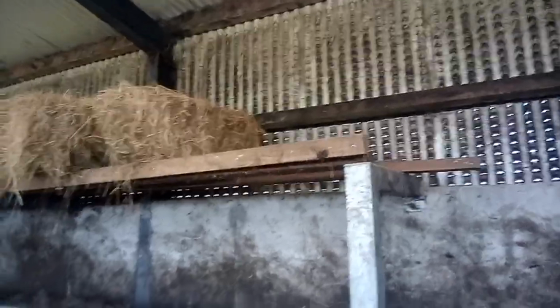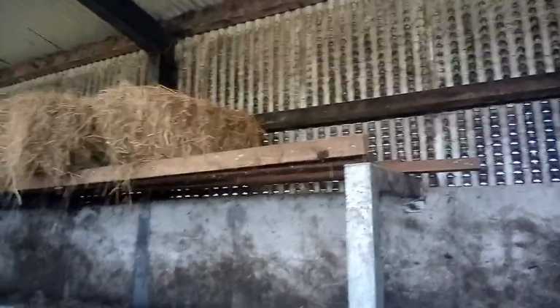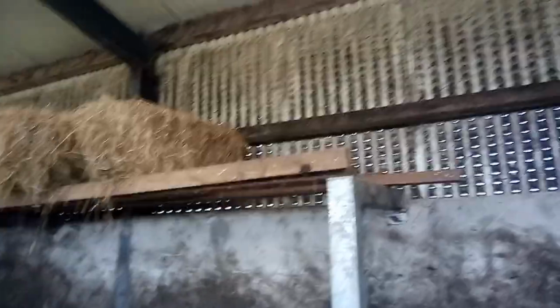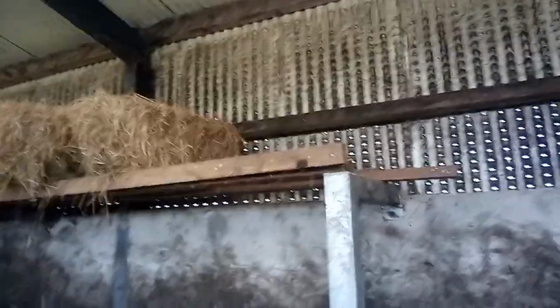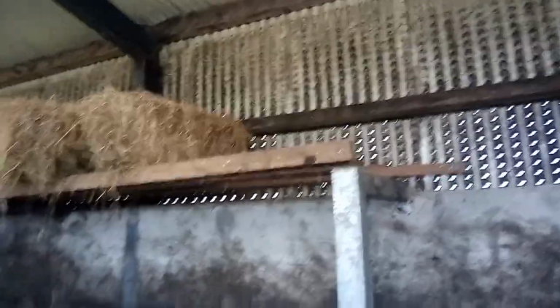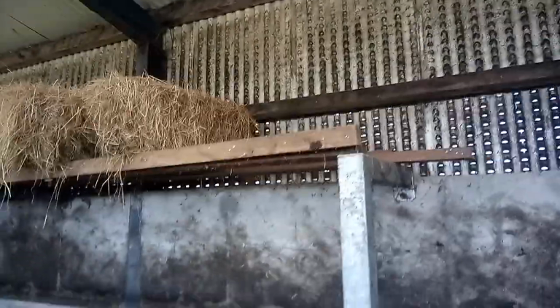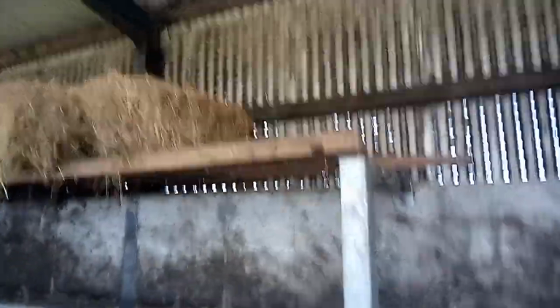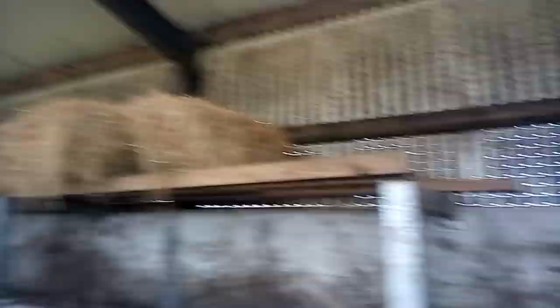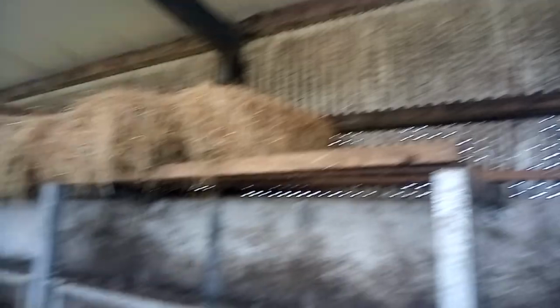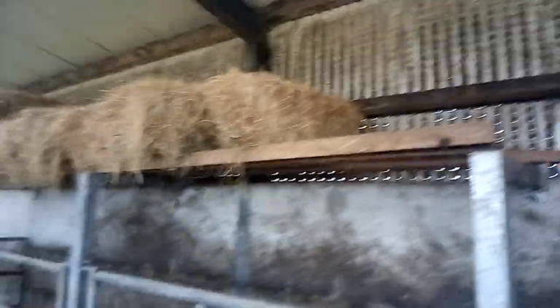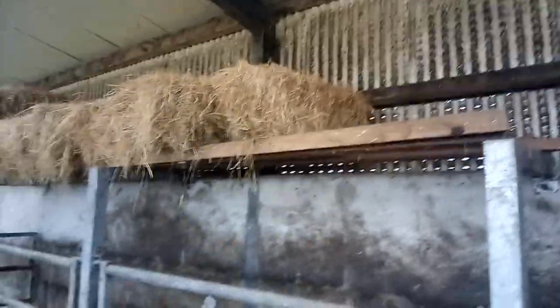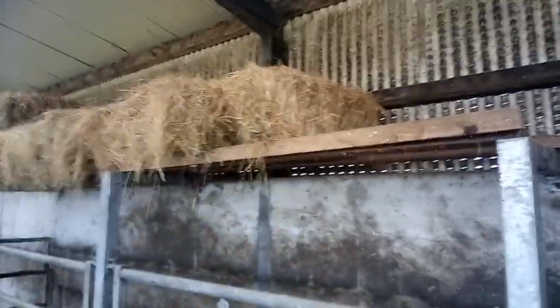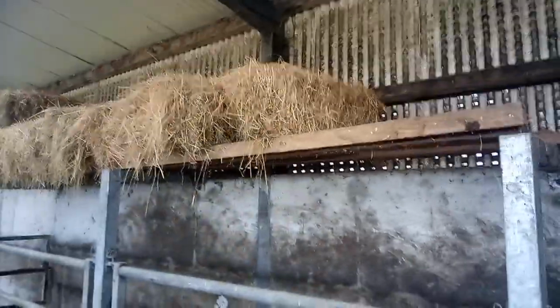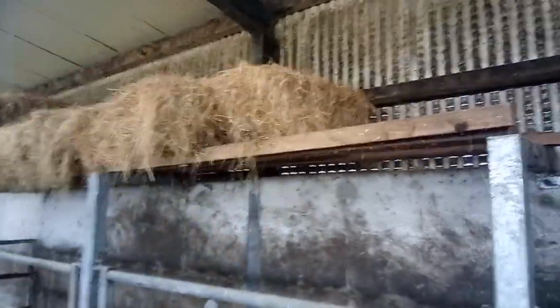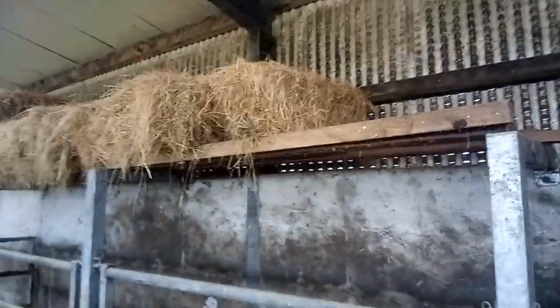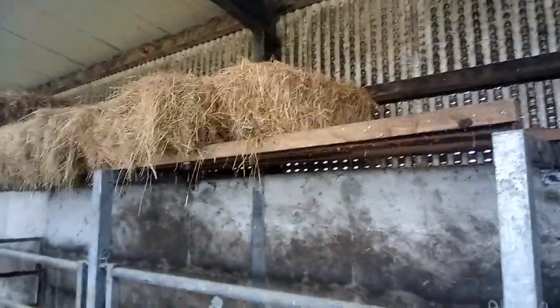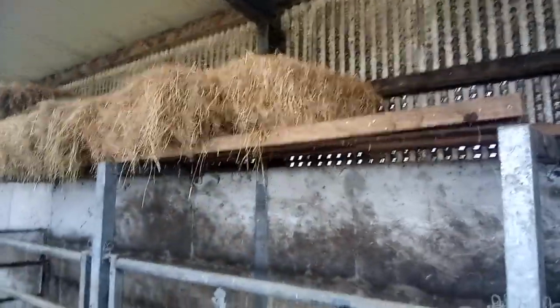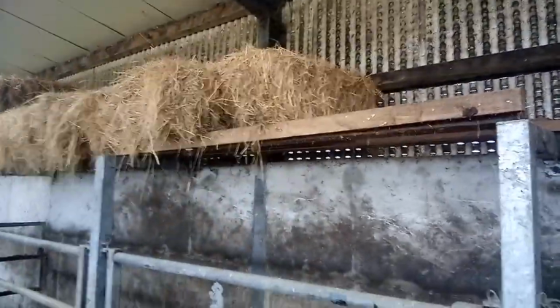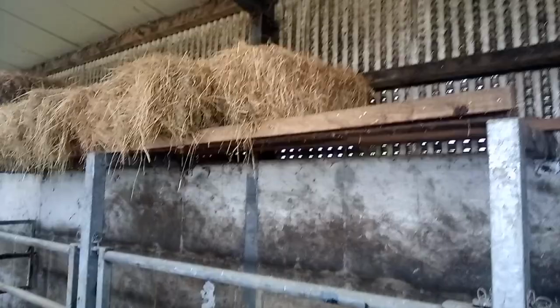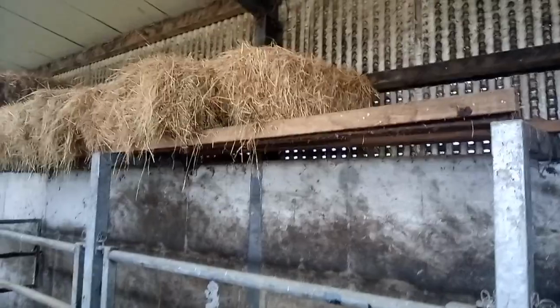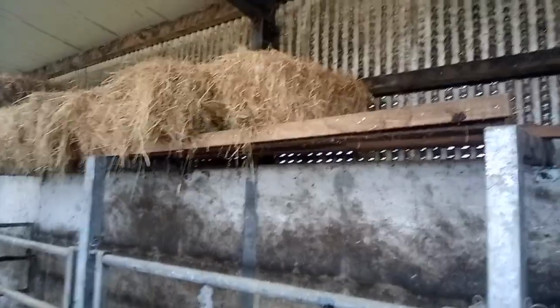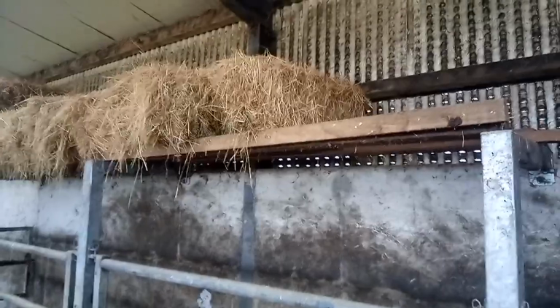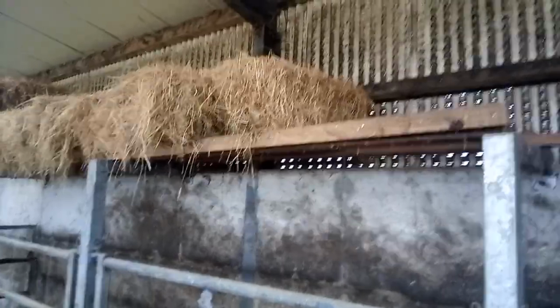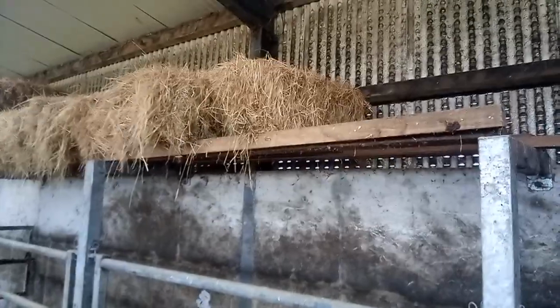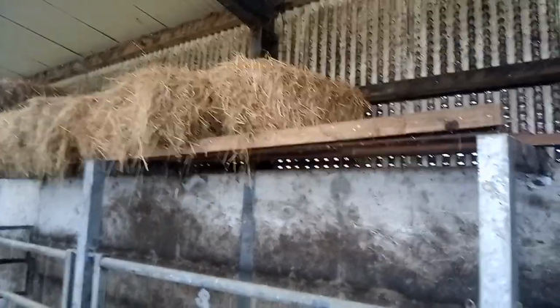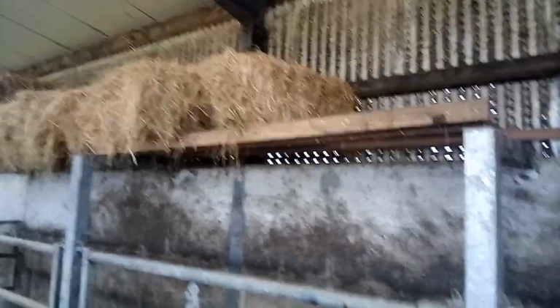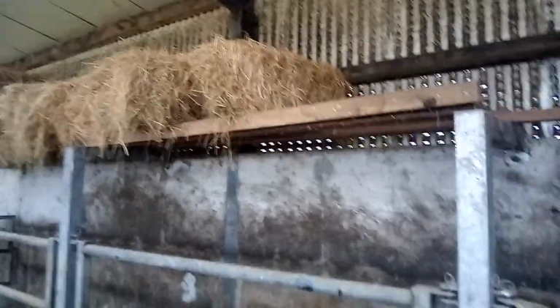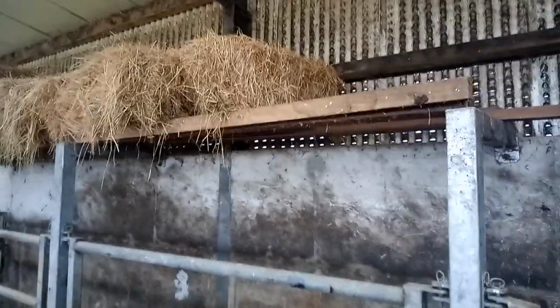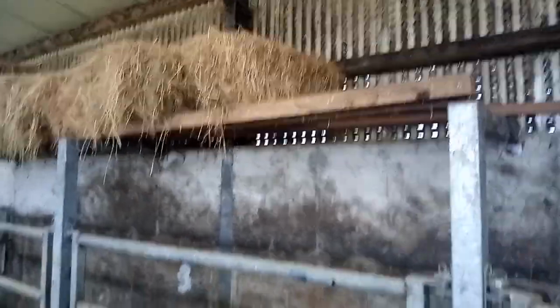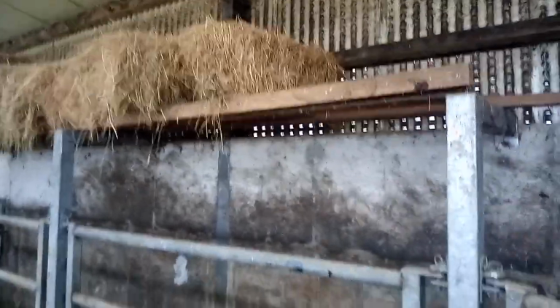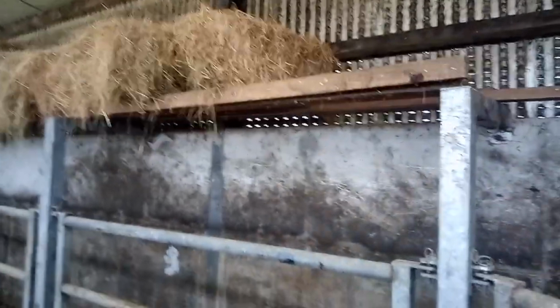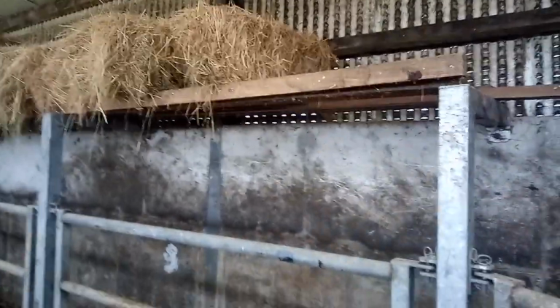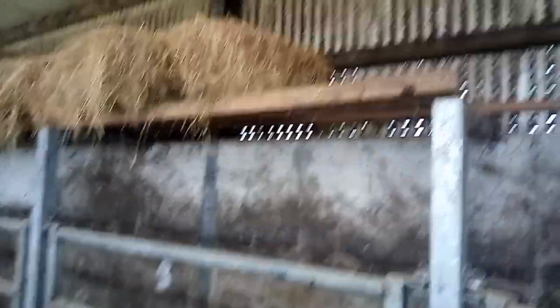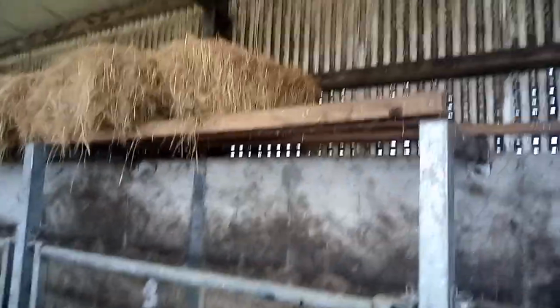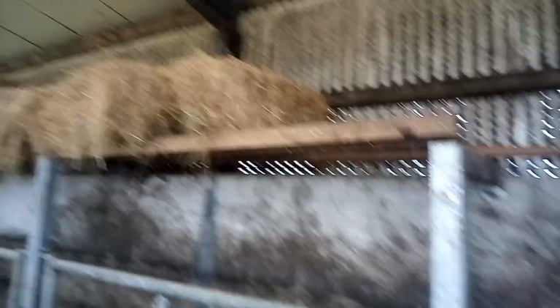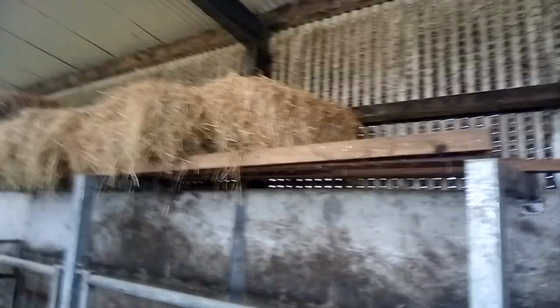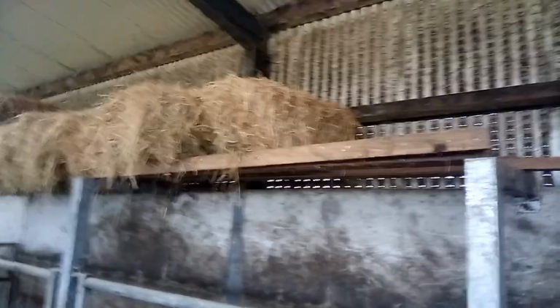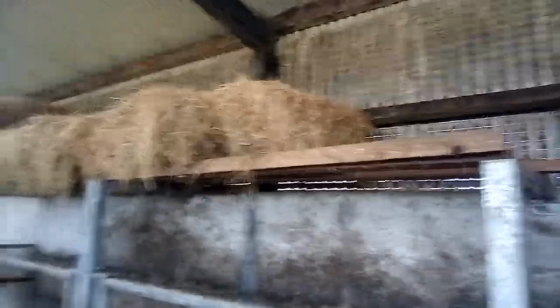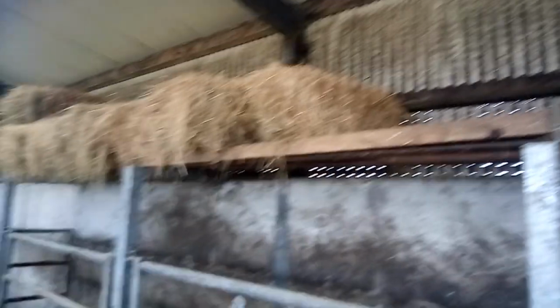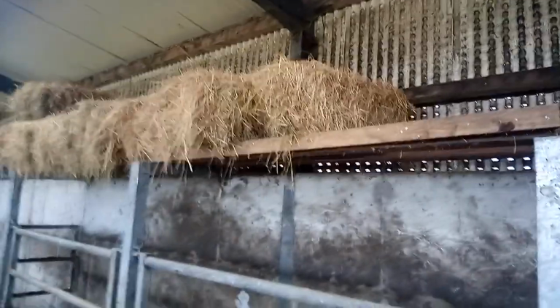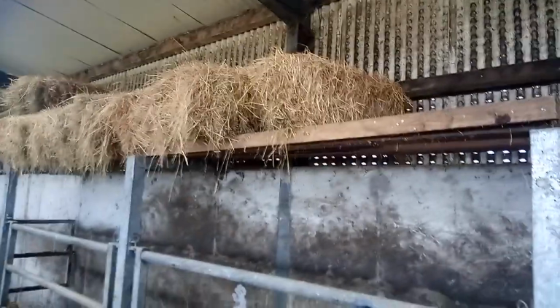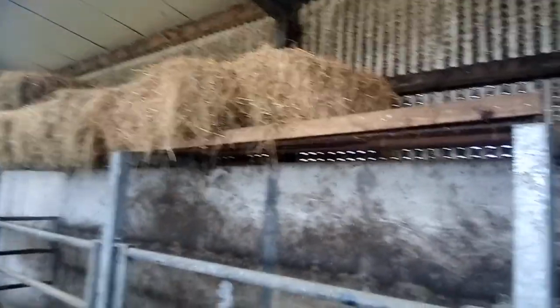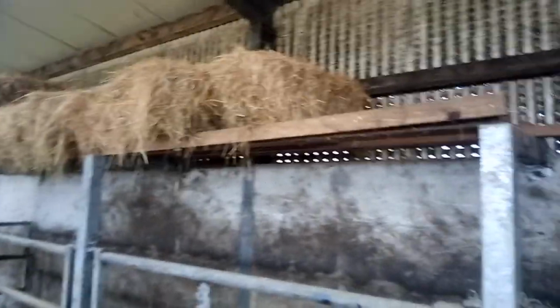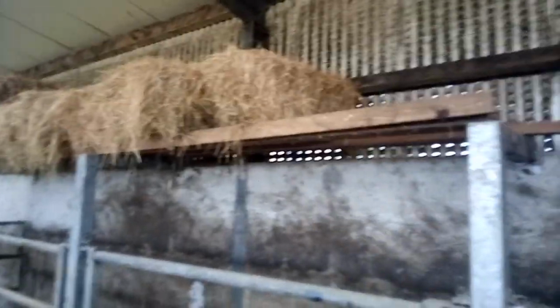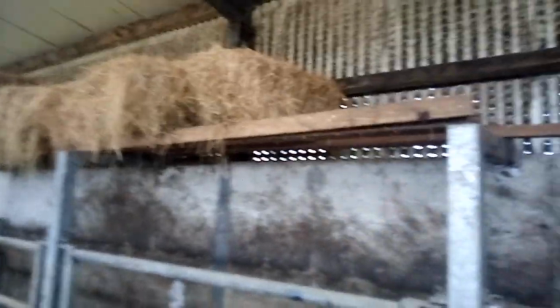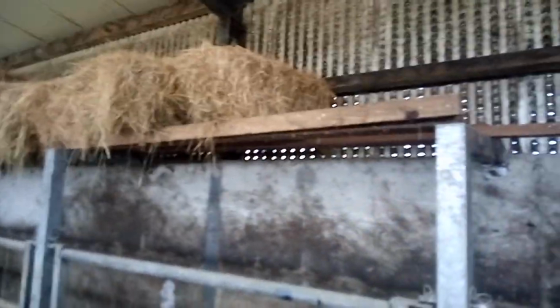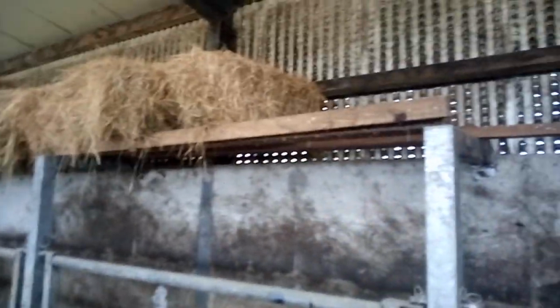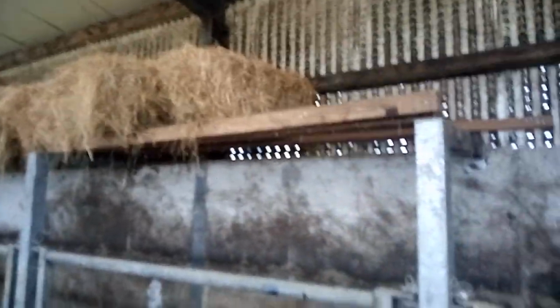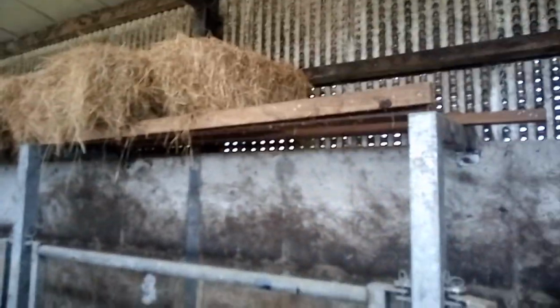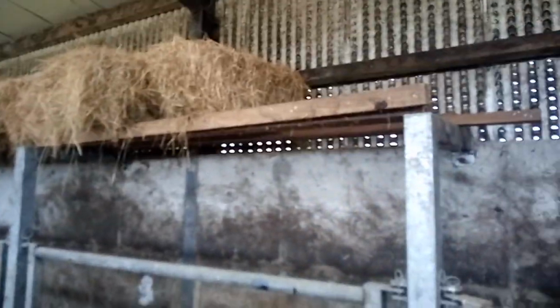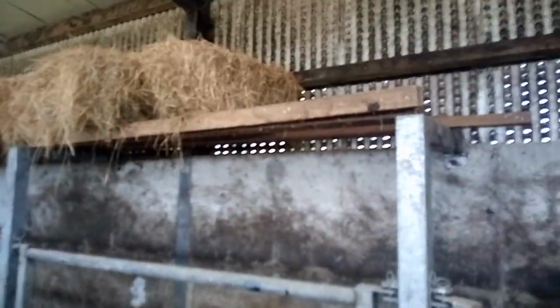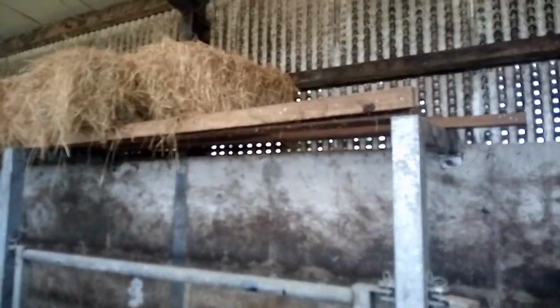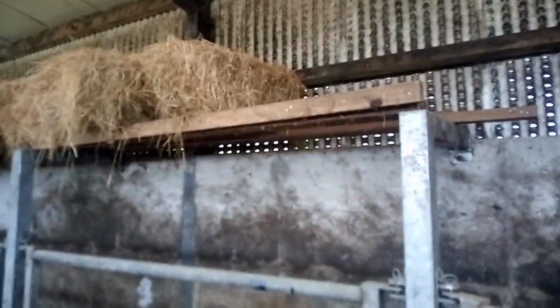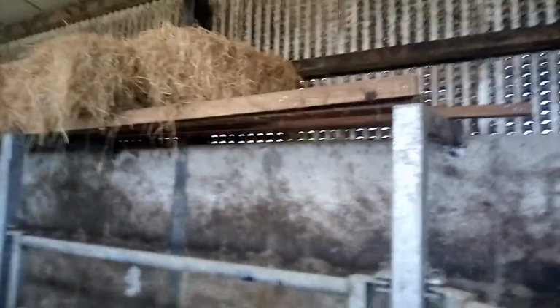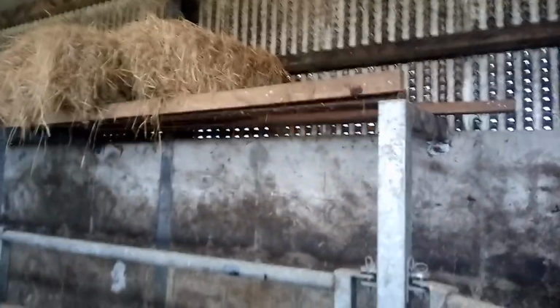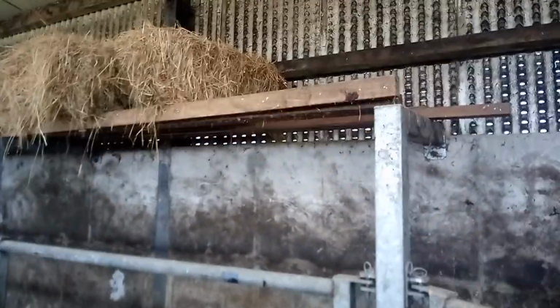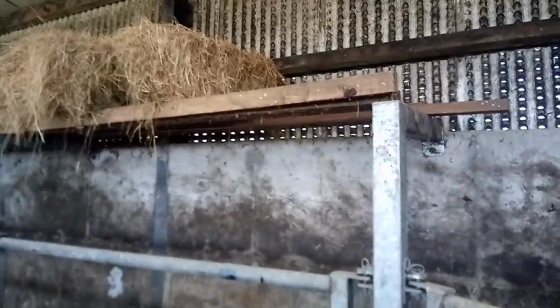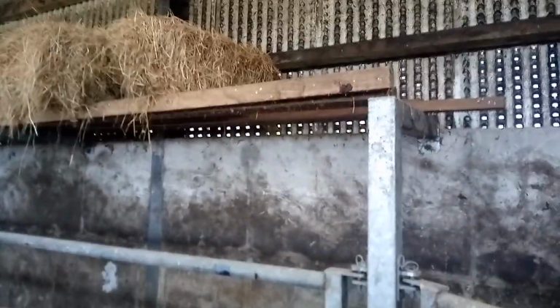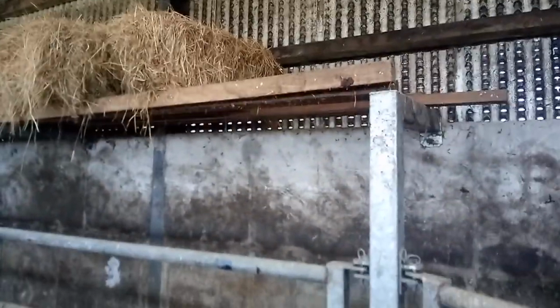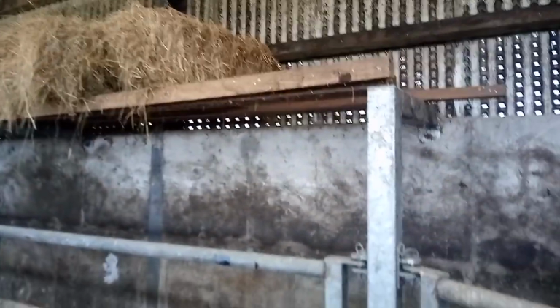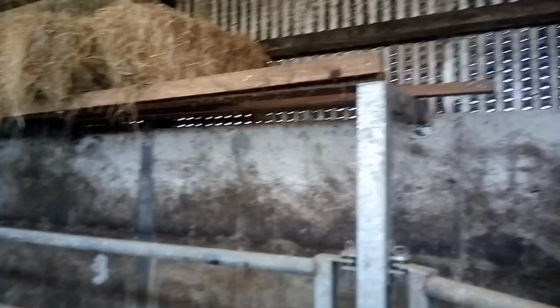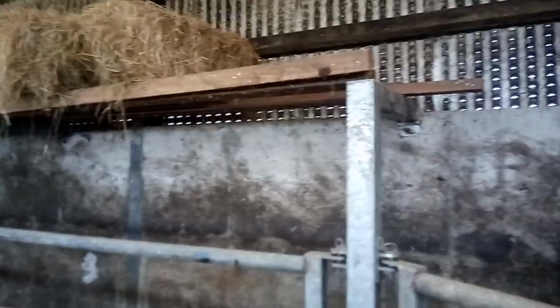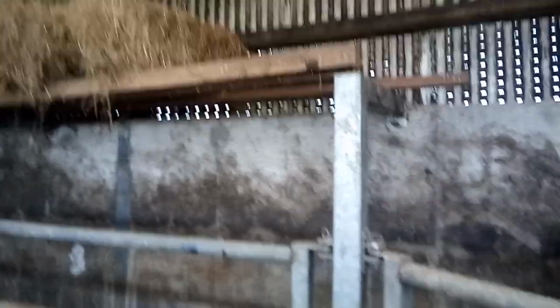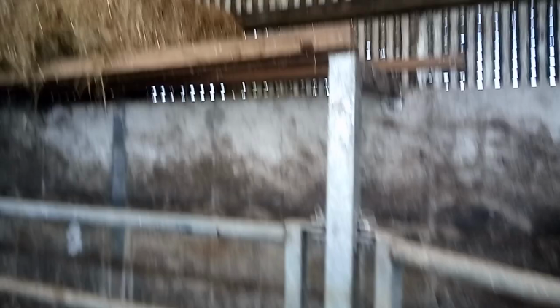I store a few square bales of hay up there — might as well if you're able to get them up. Good light hay. It's a storage place for bales as well.